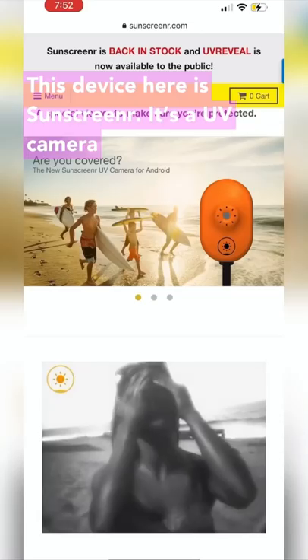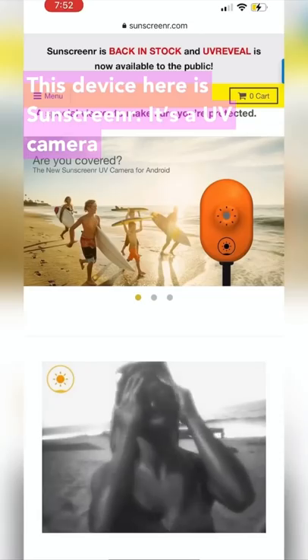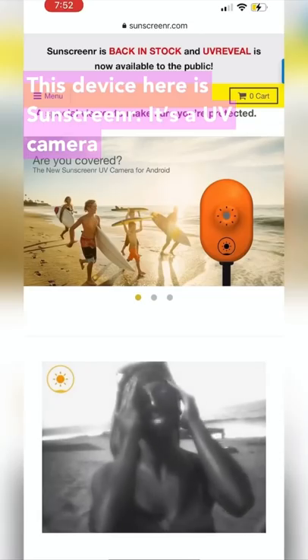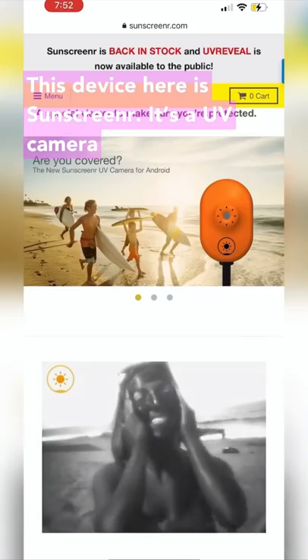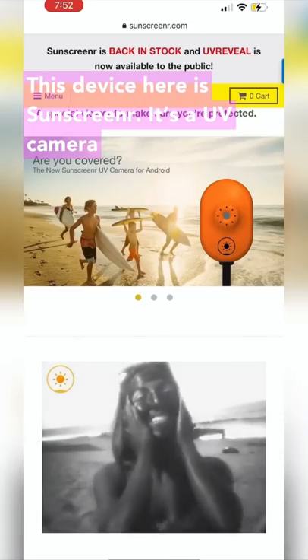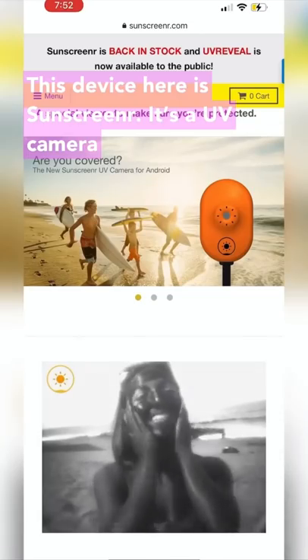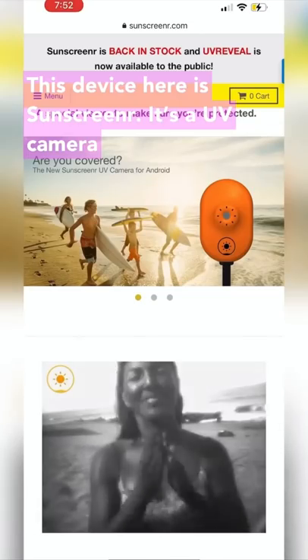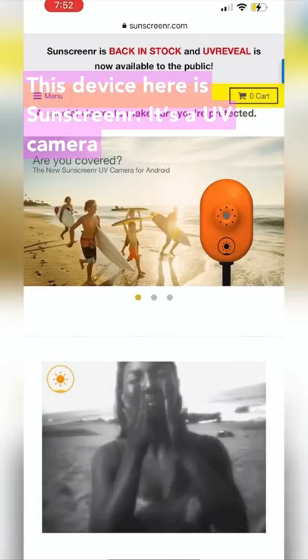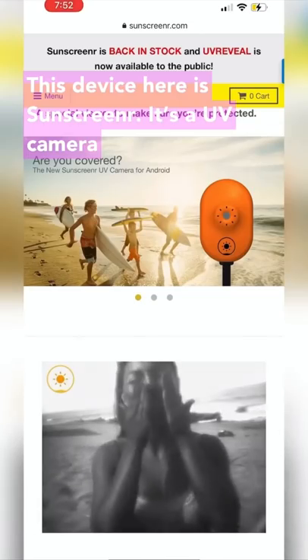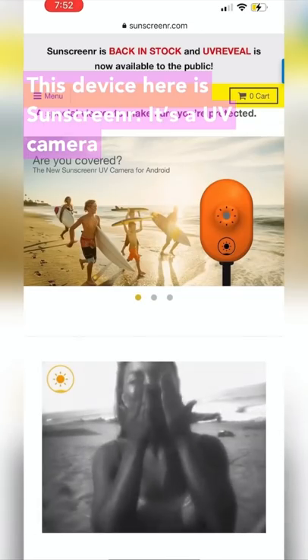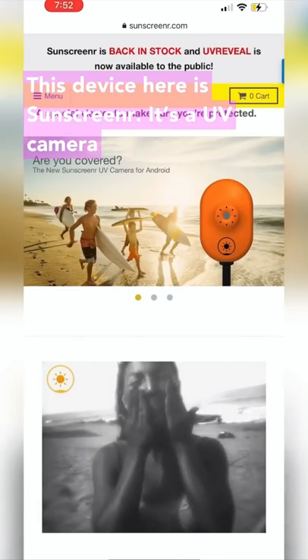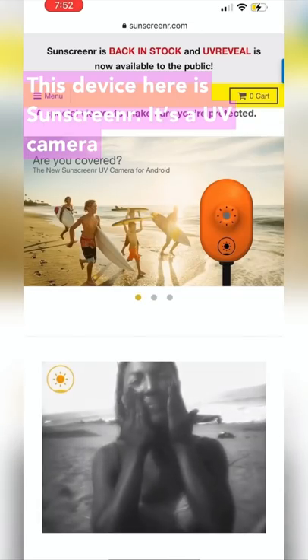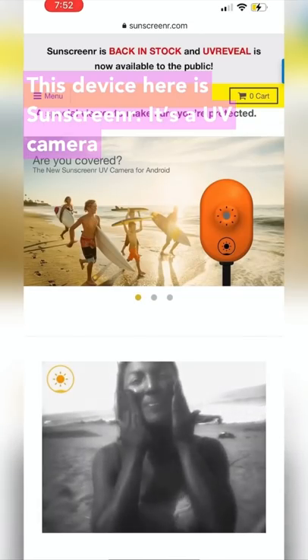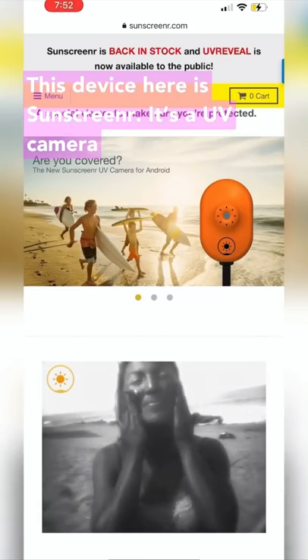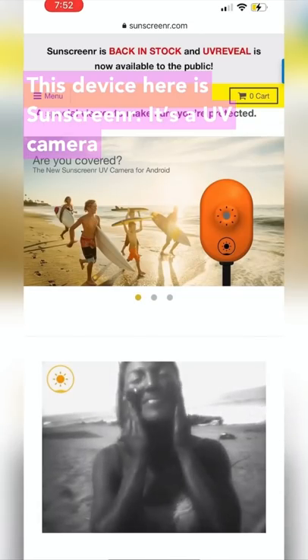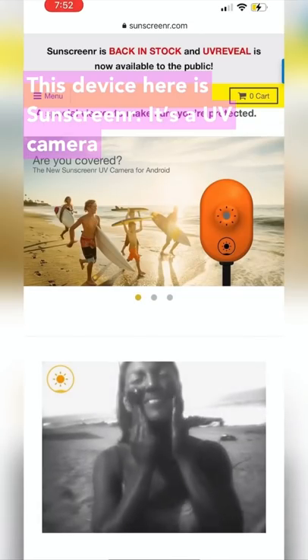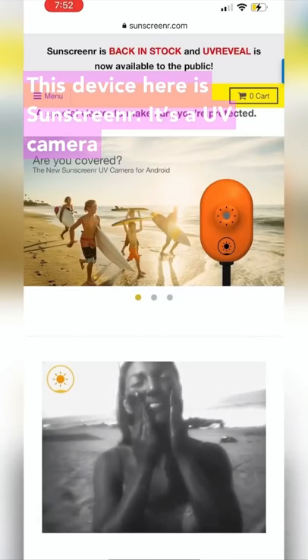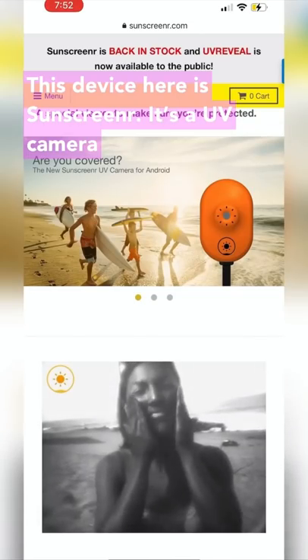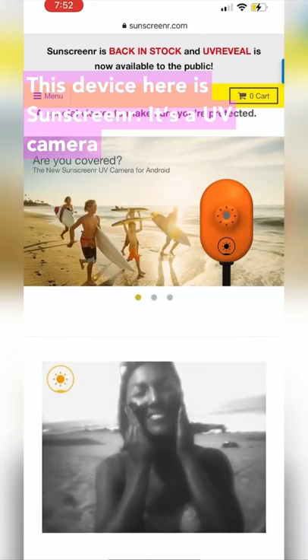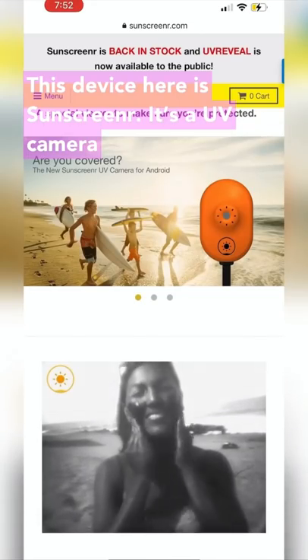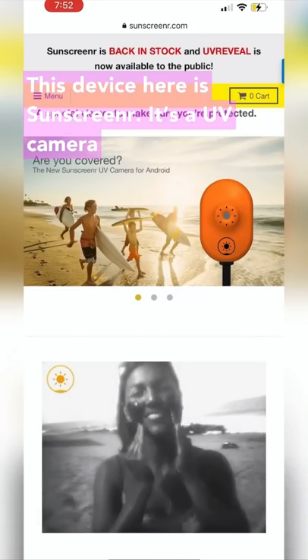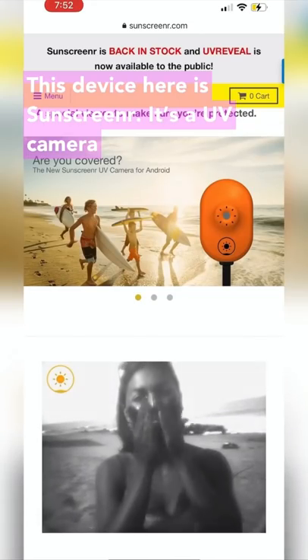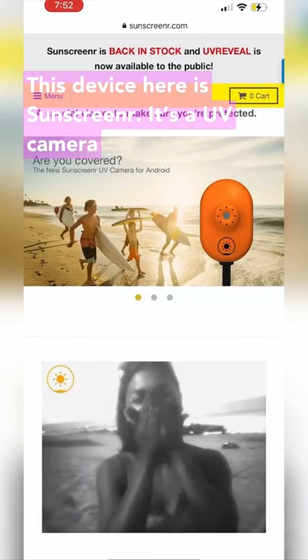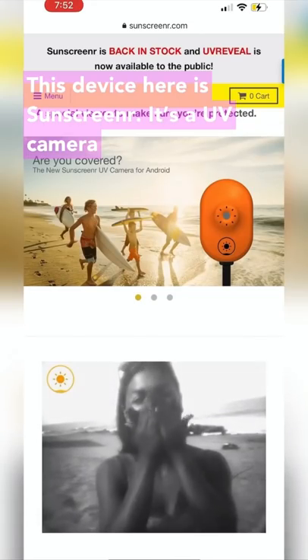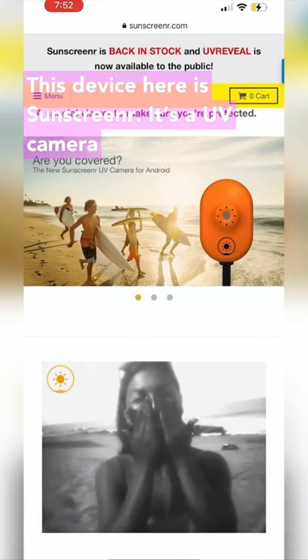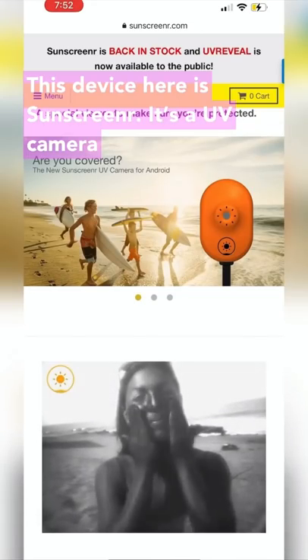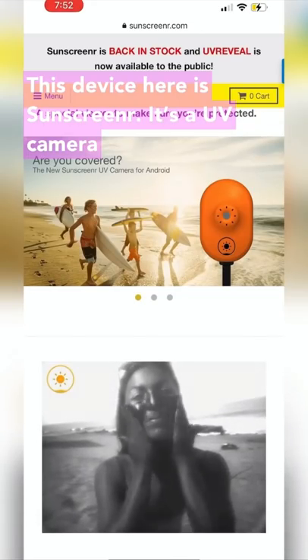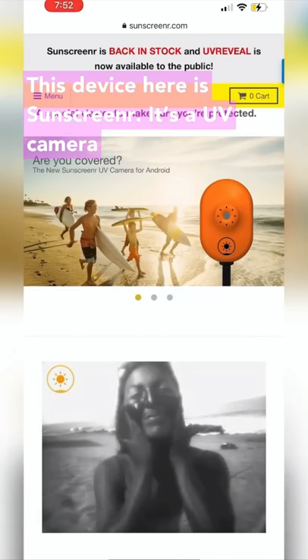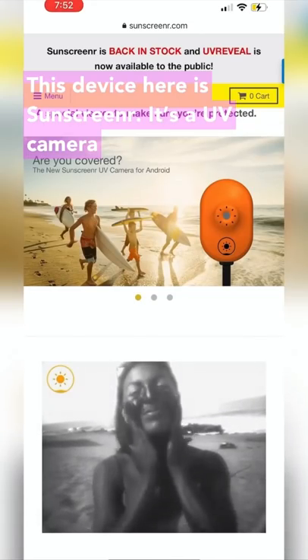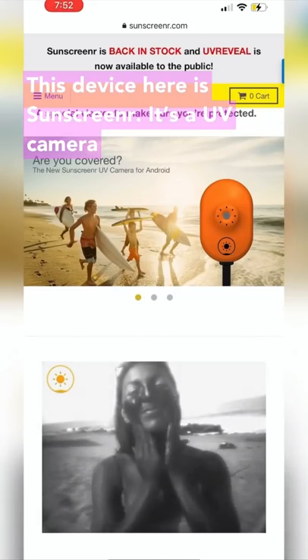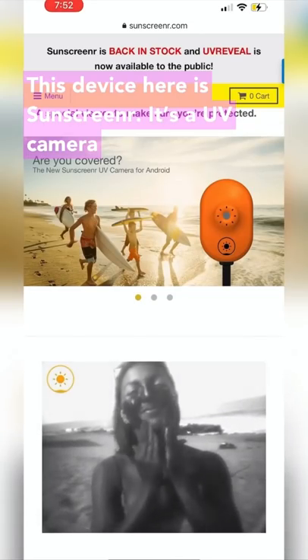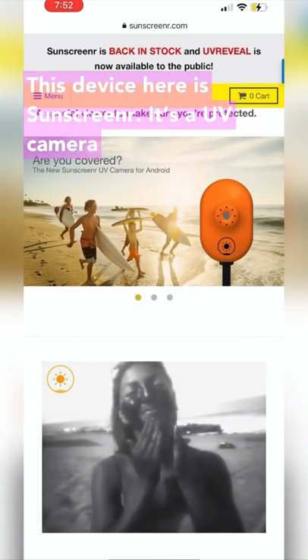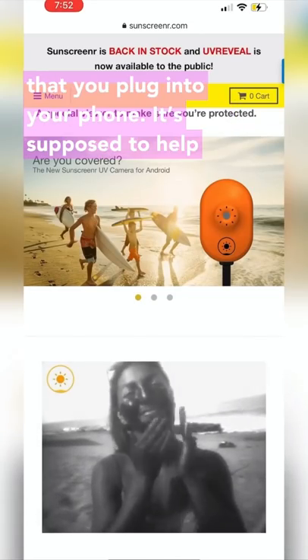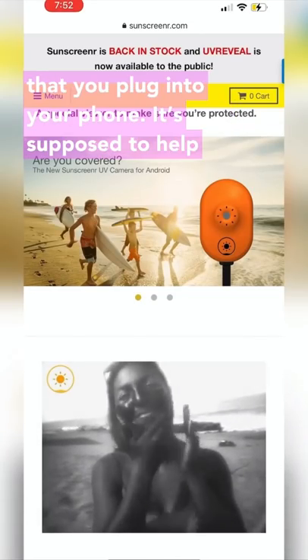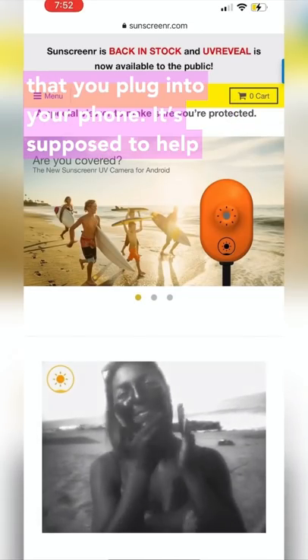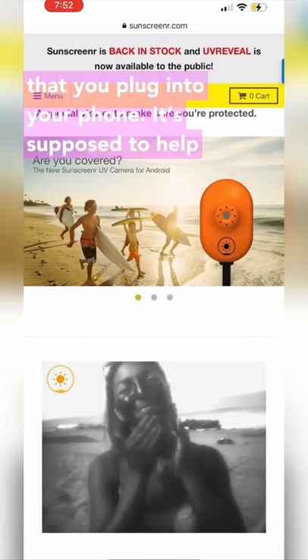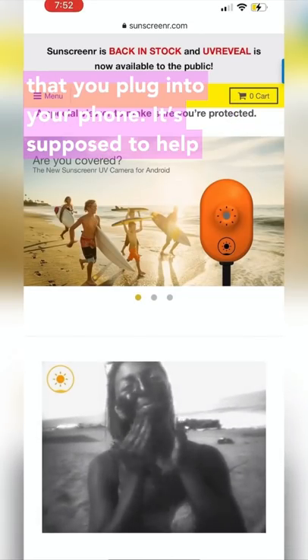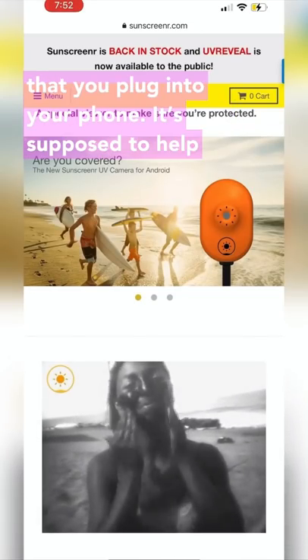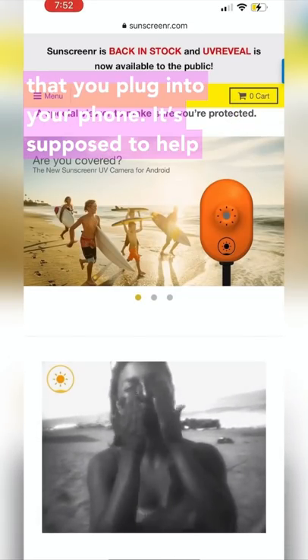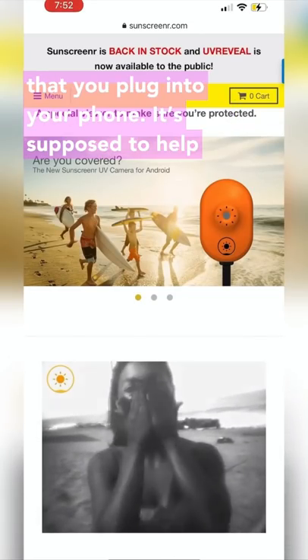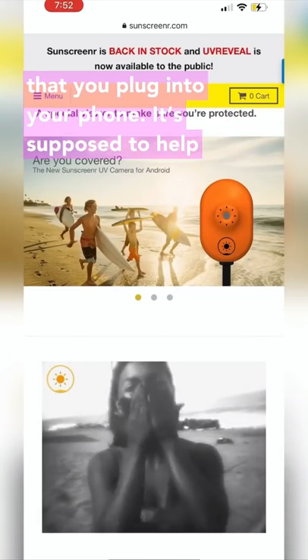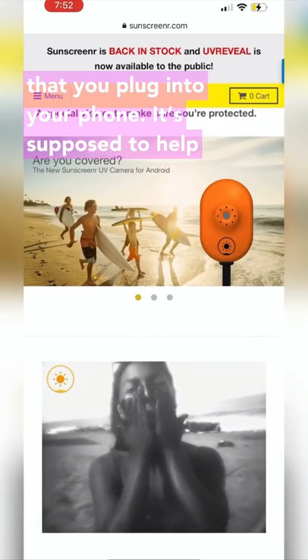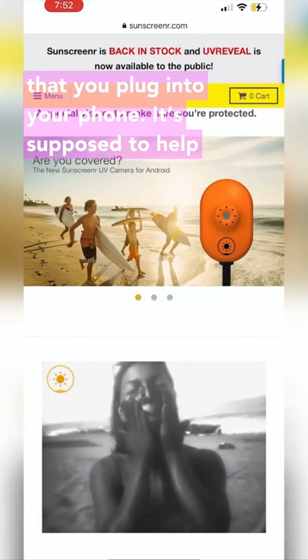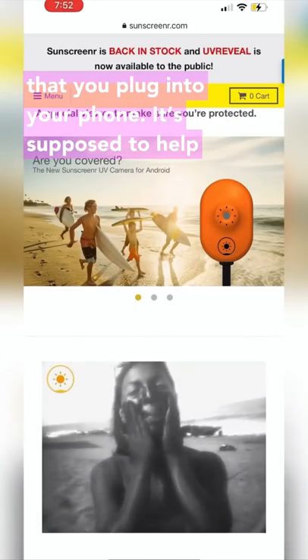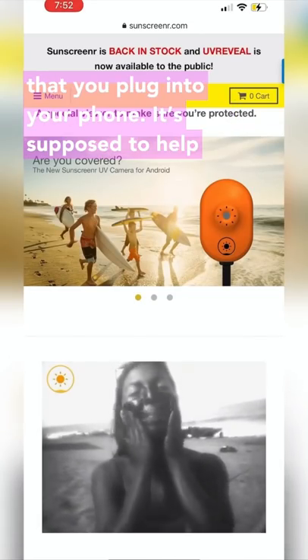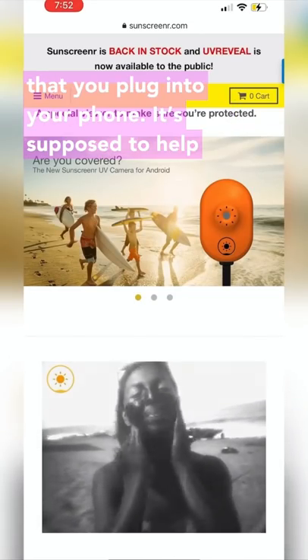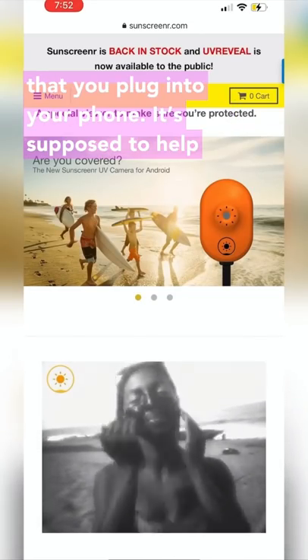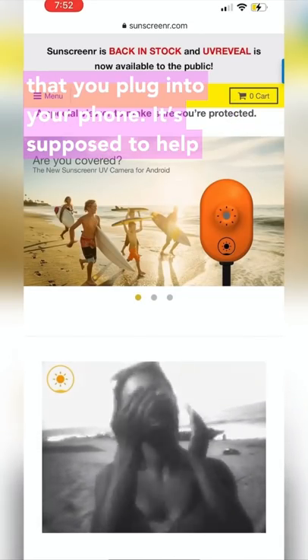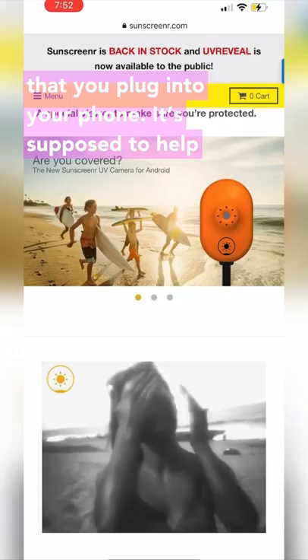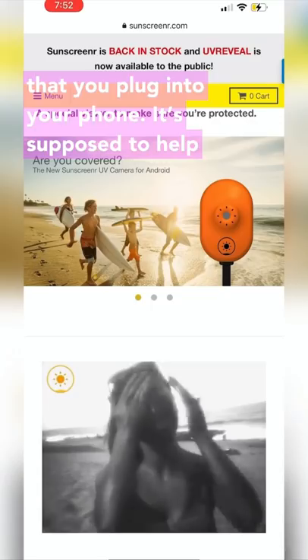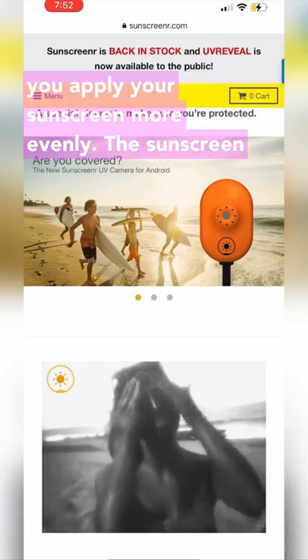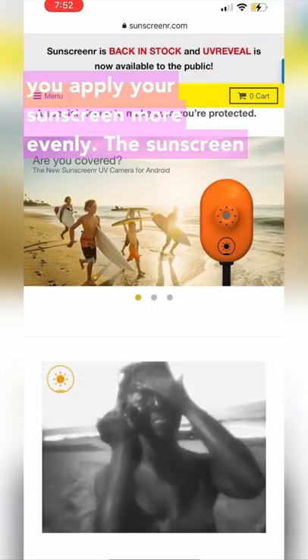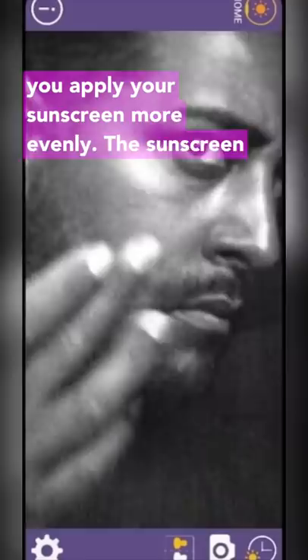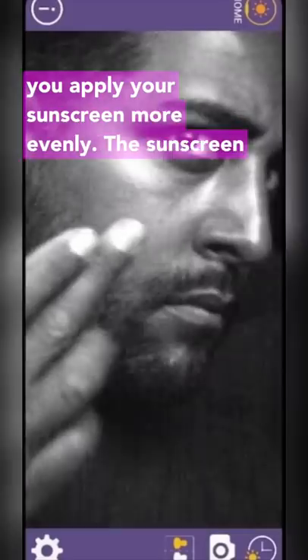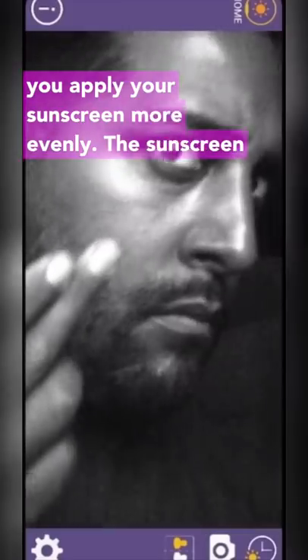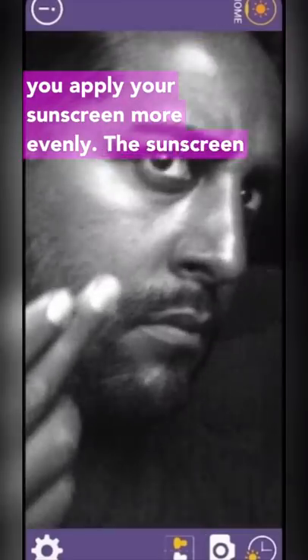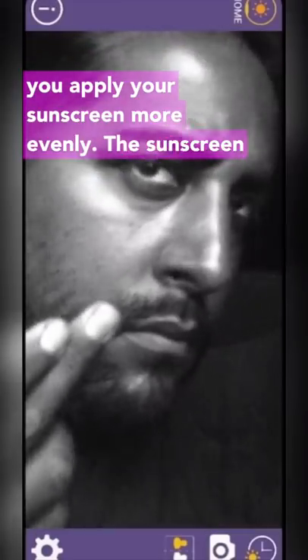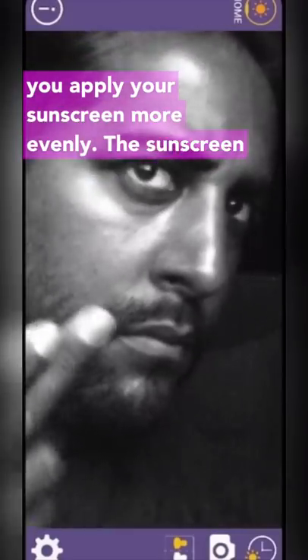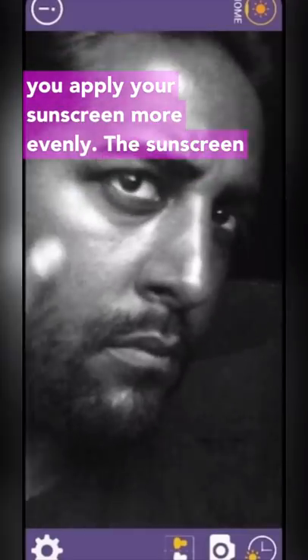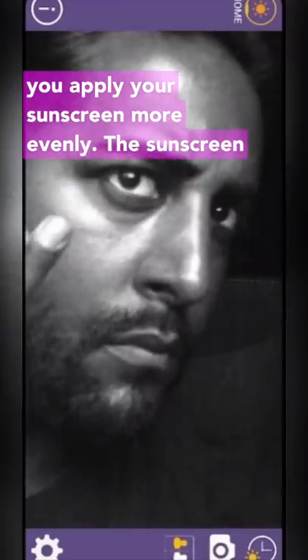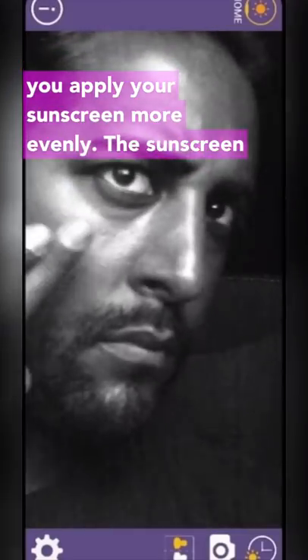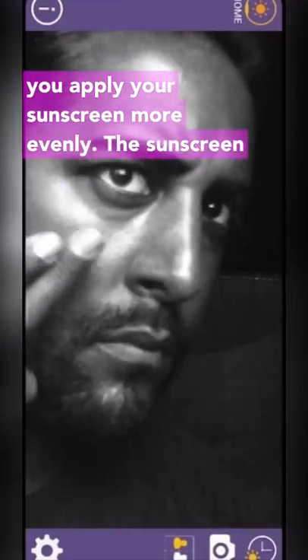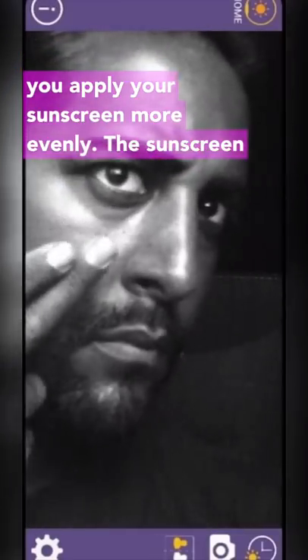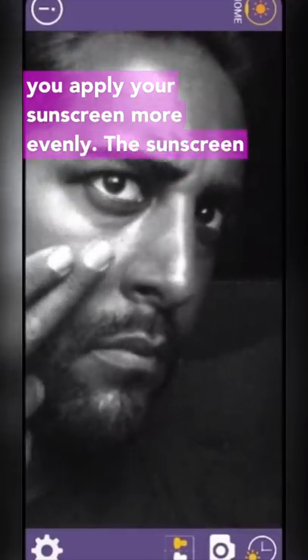This device here is Sunscreener. It's a UV camera that you plug into your phone. It's supposed to help you apply your sunscreen more evenly.